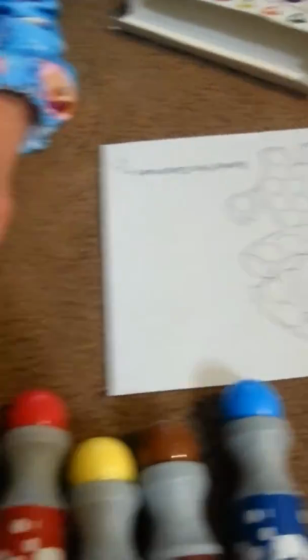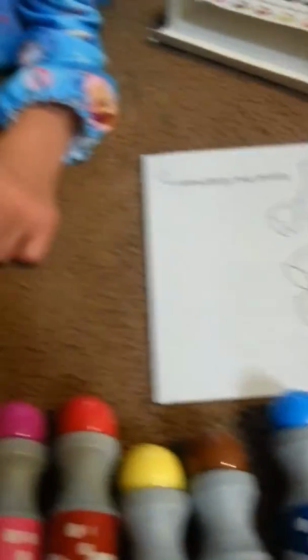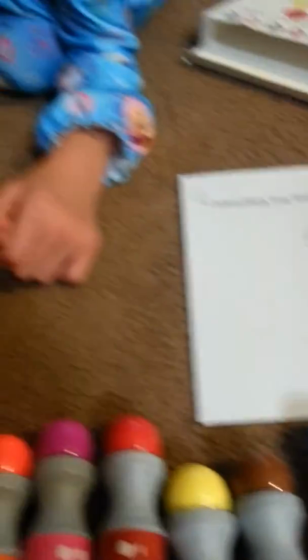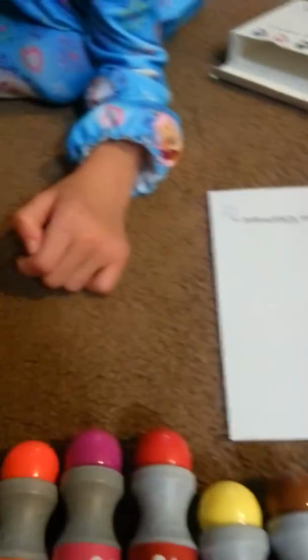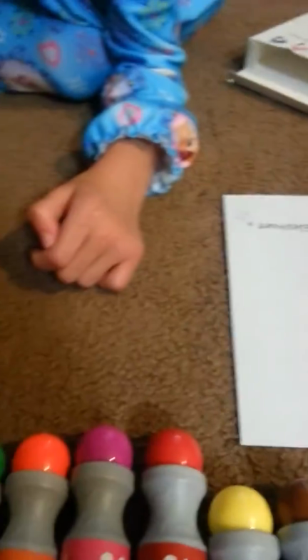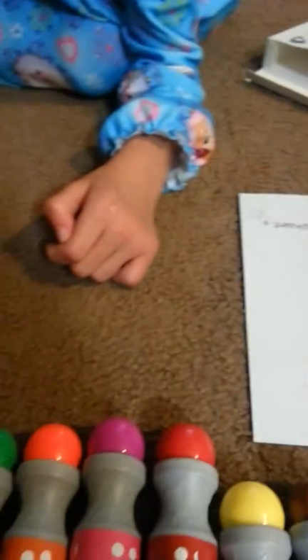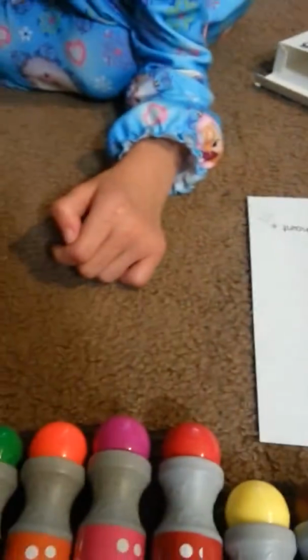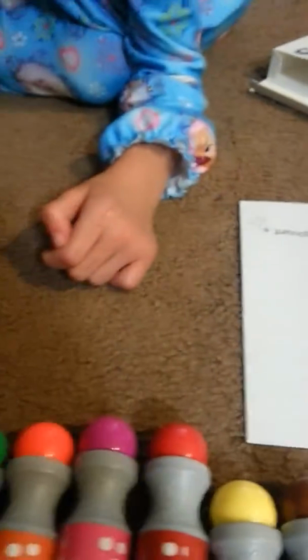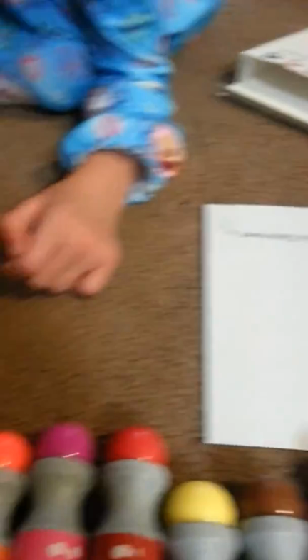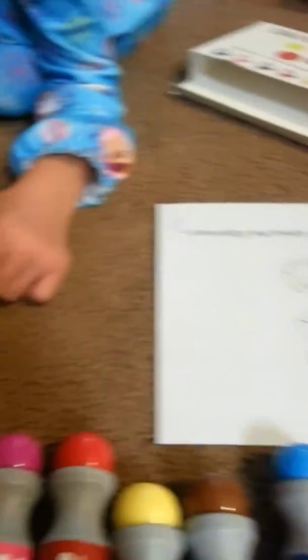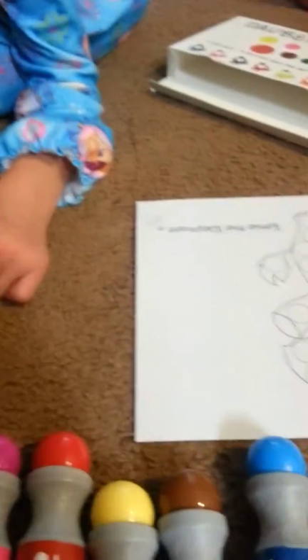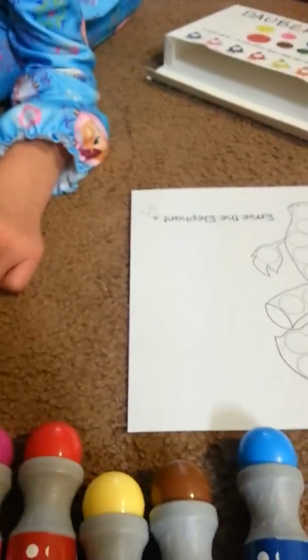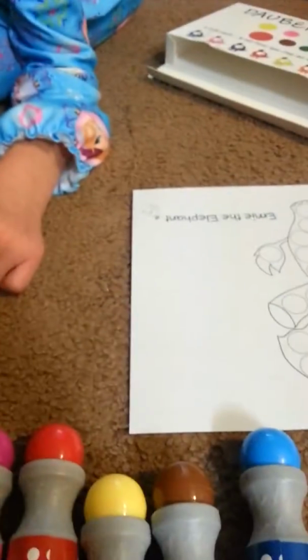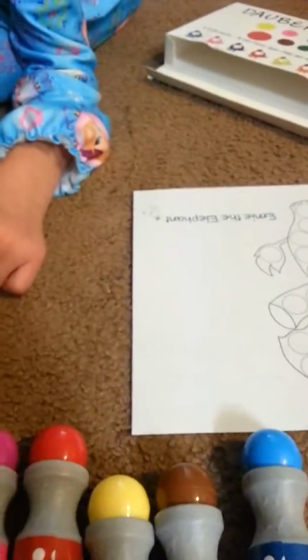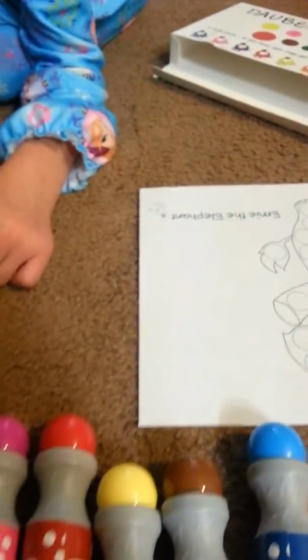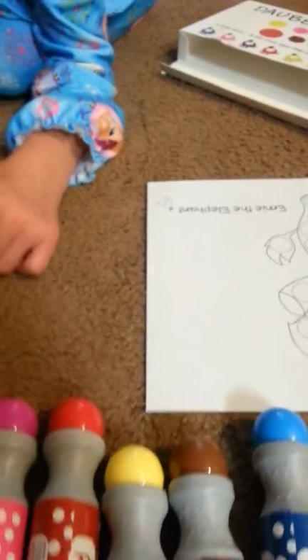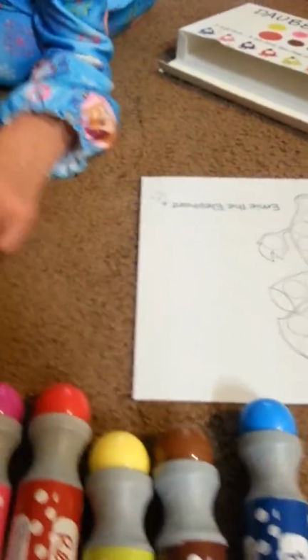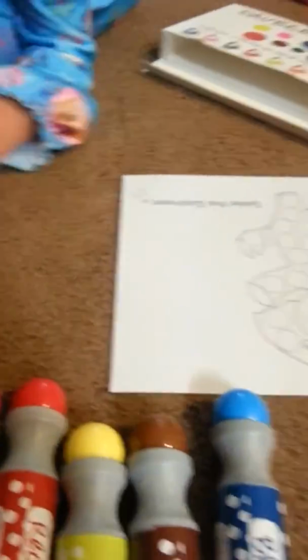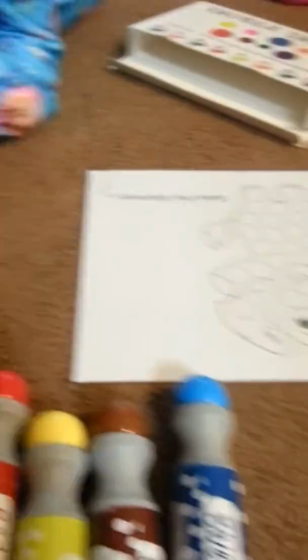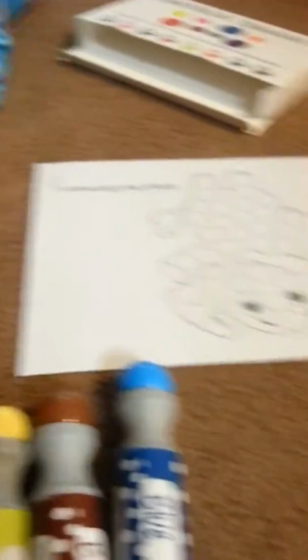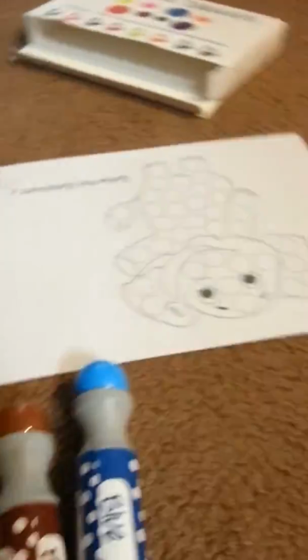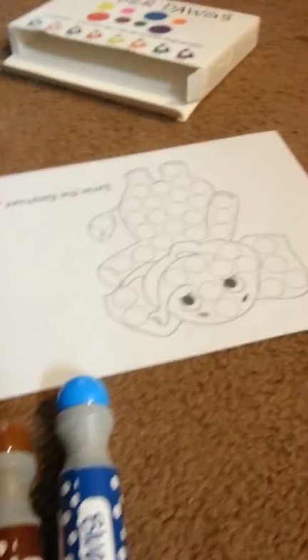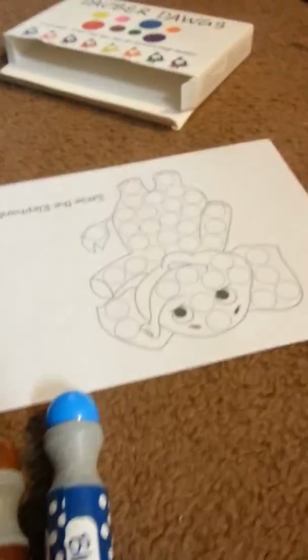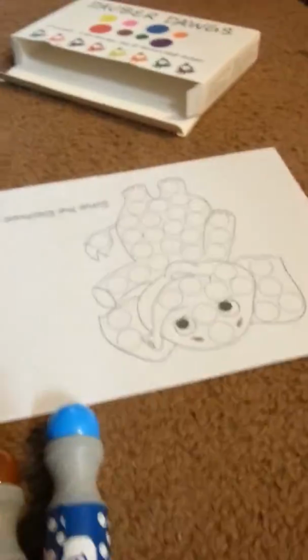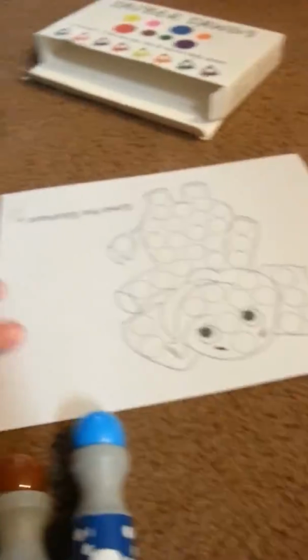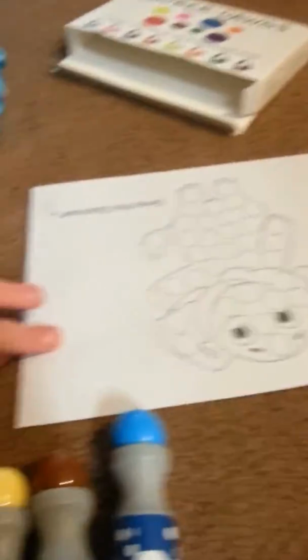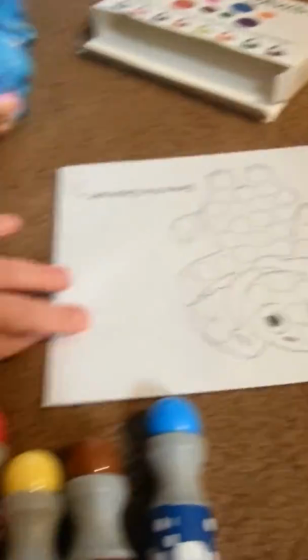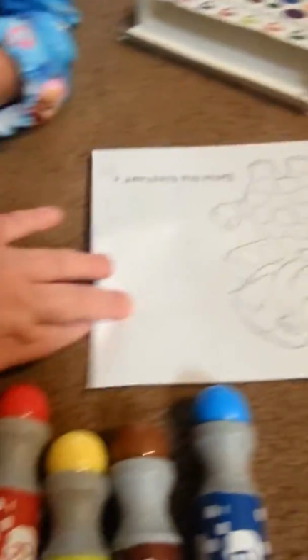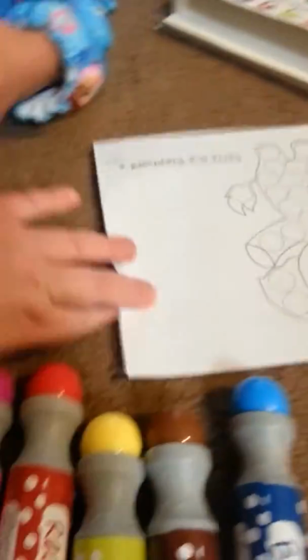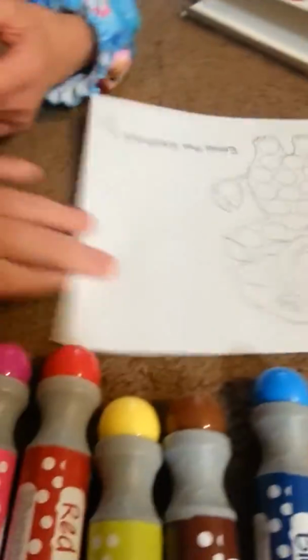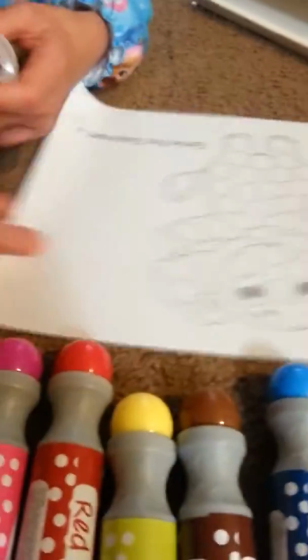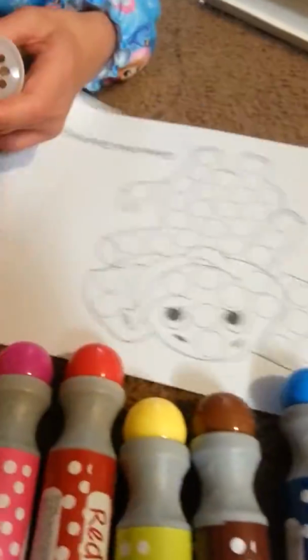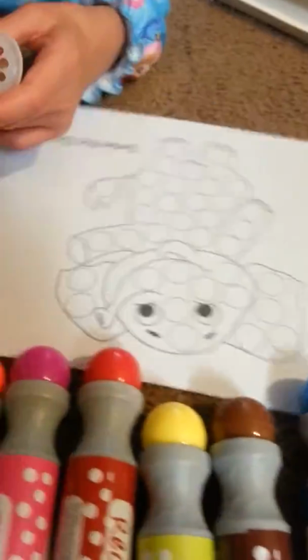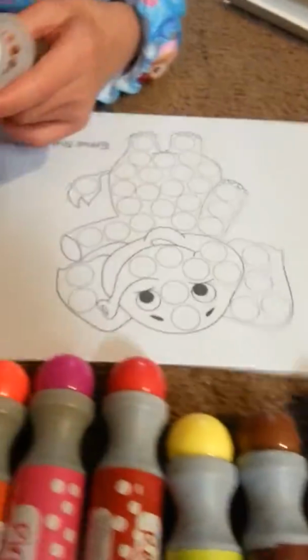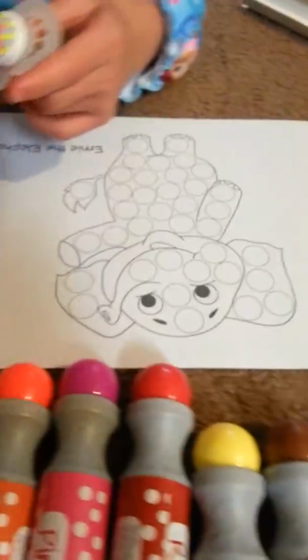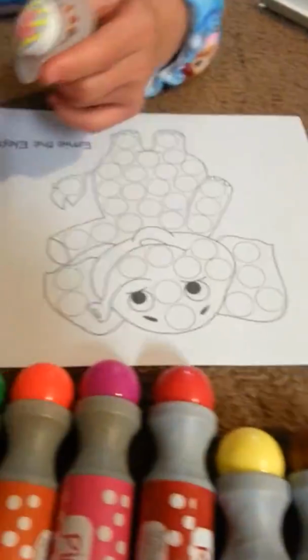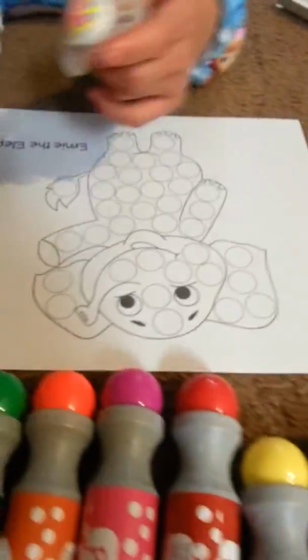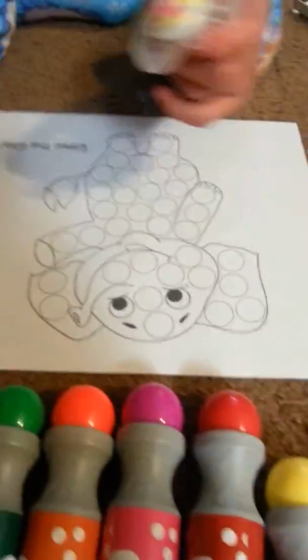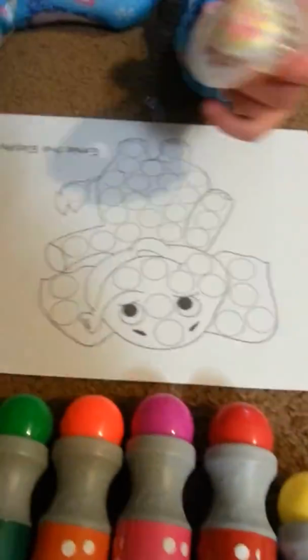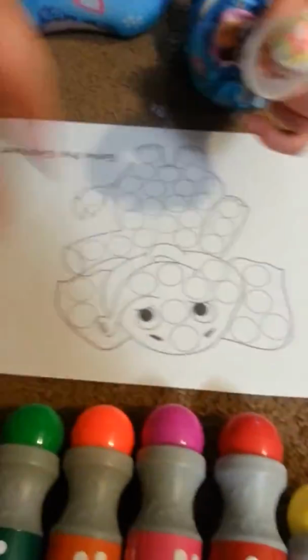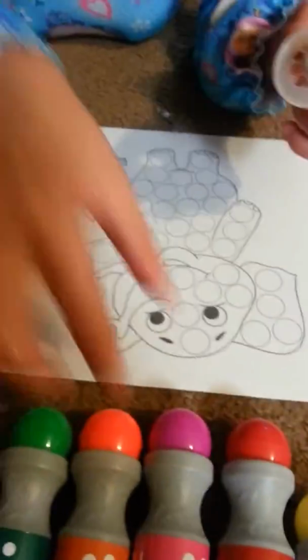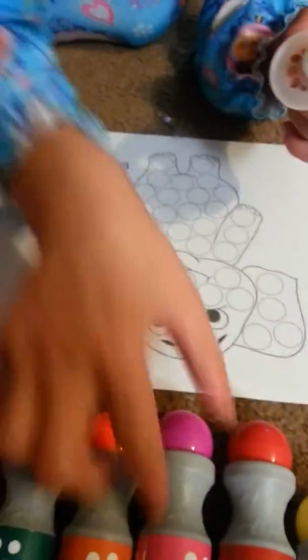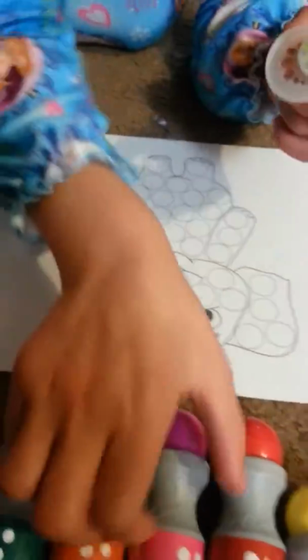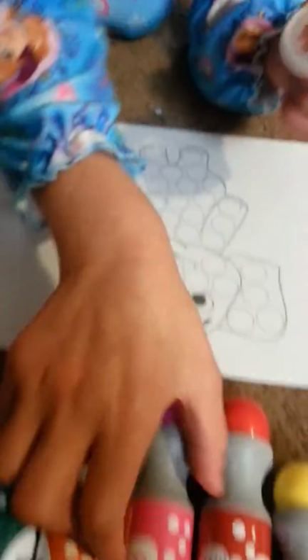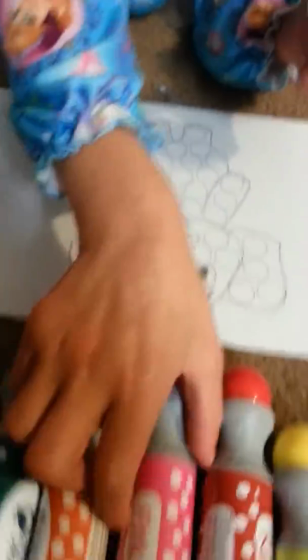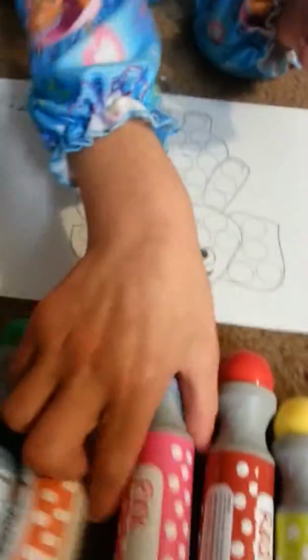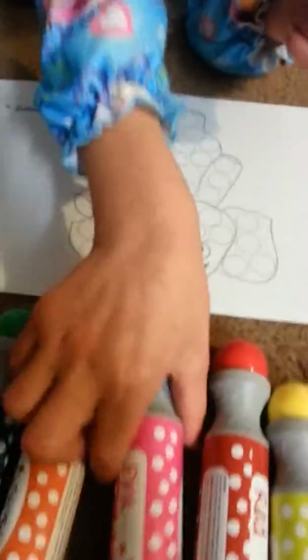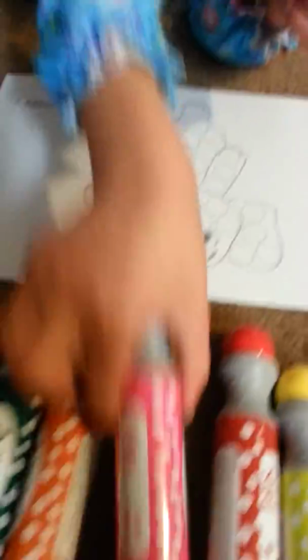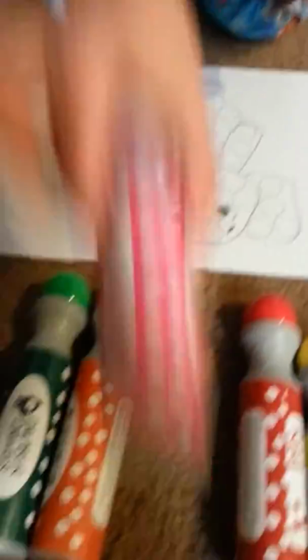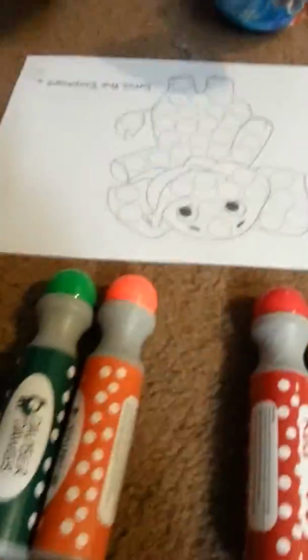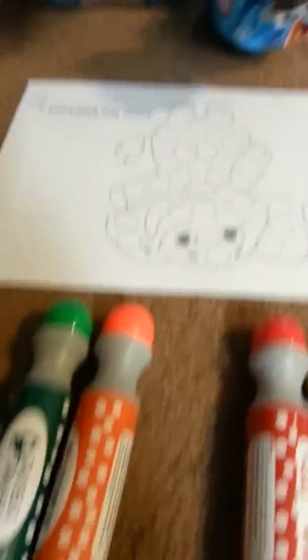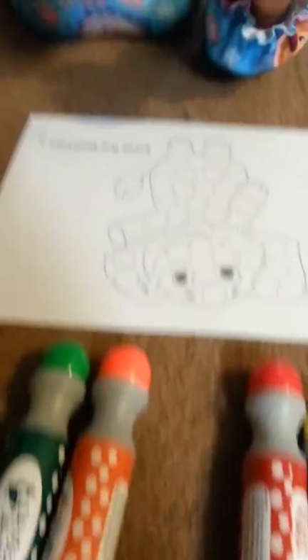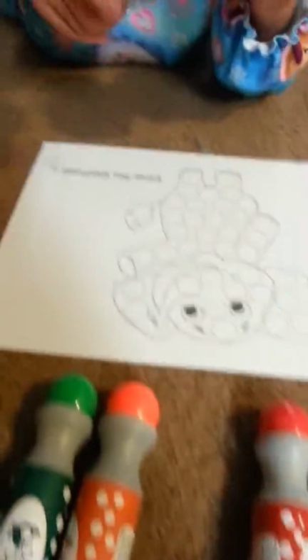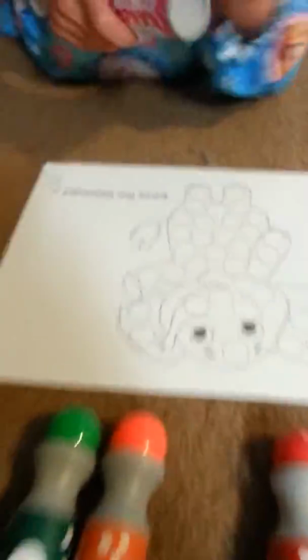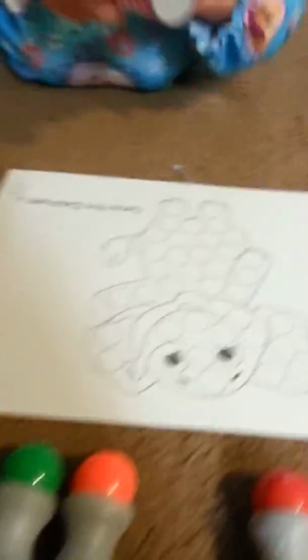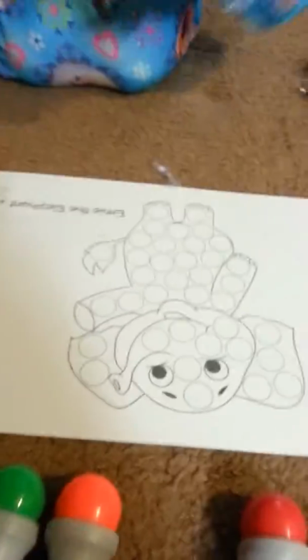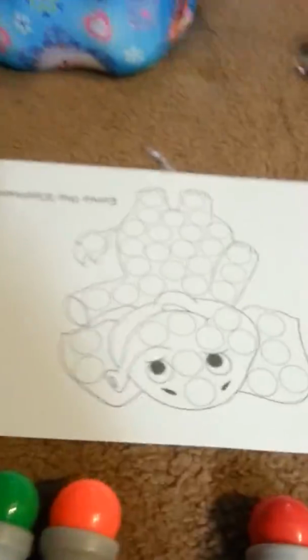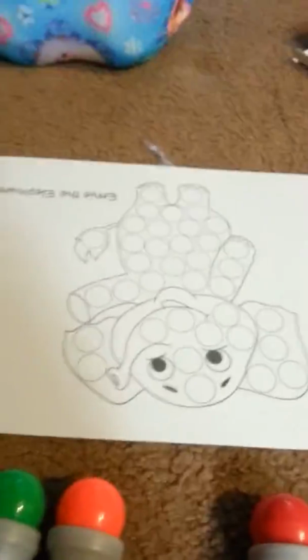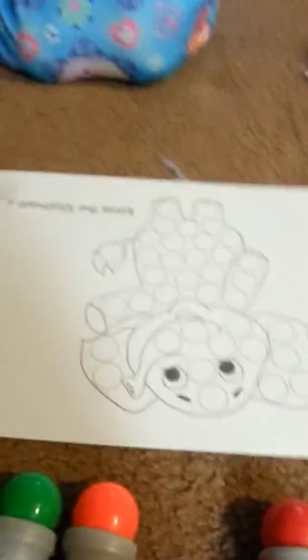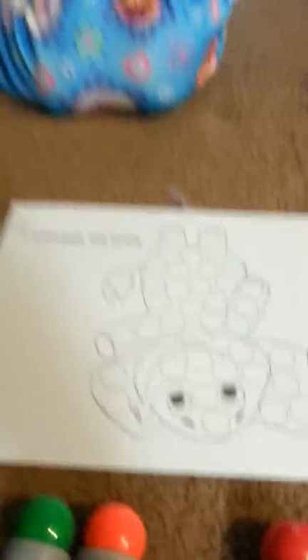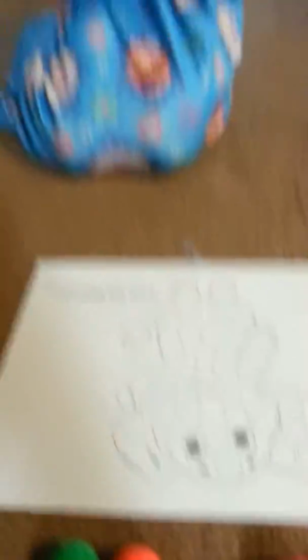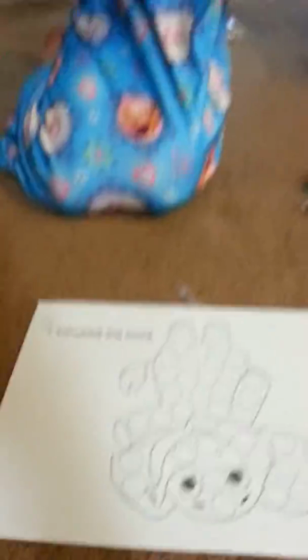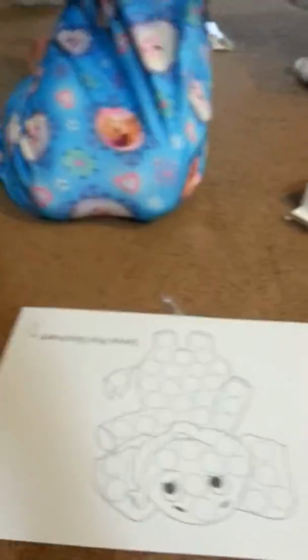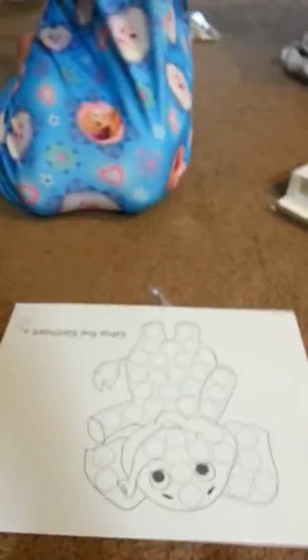So Abby, what color do you want your elephant to be? She can be pink. Okay, she's going to be pink.